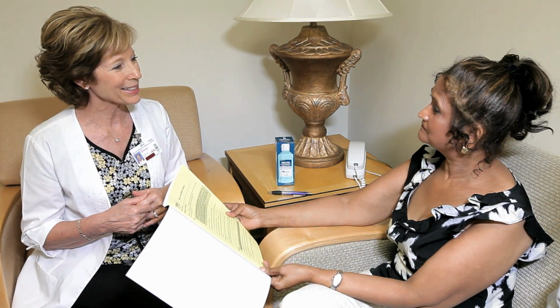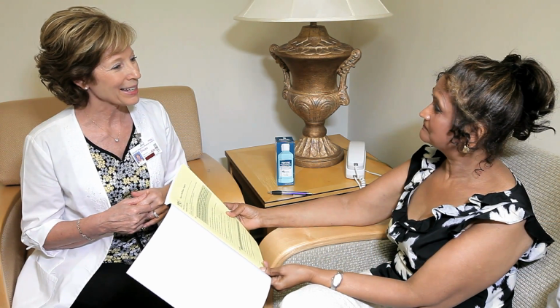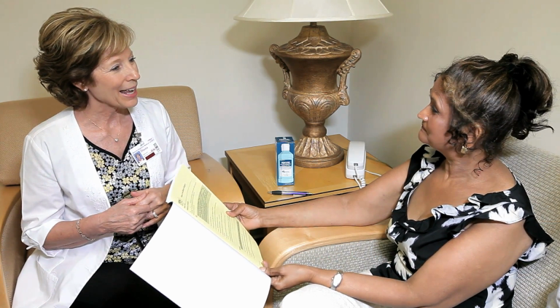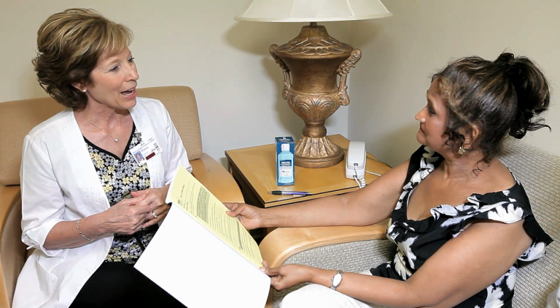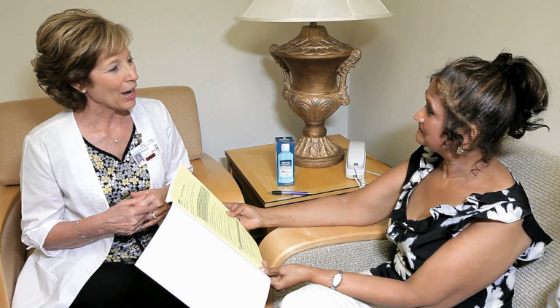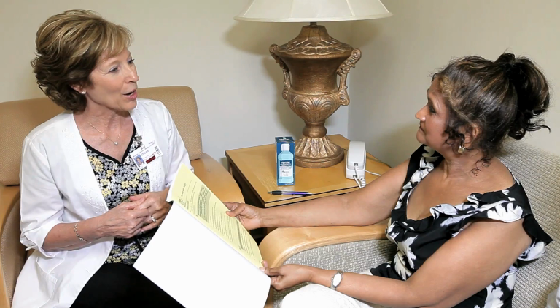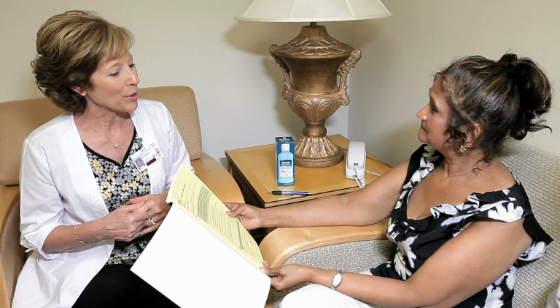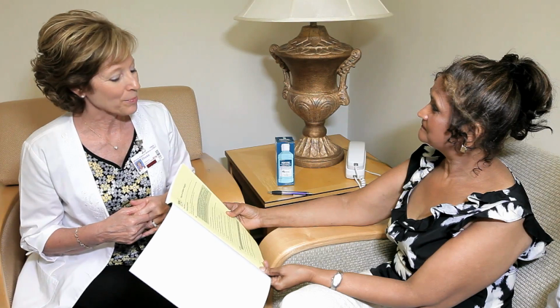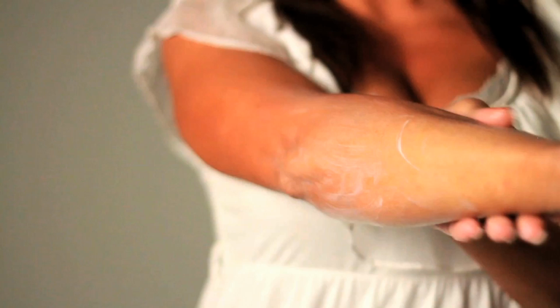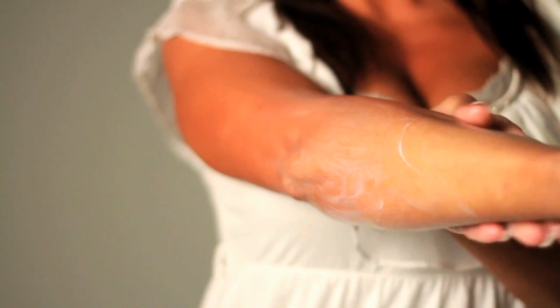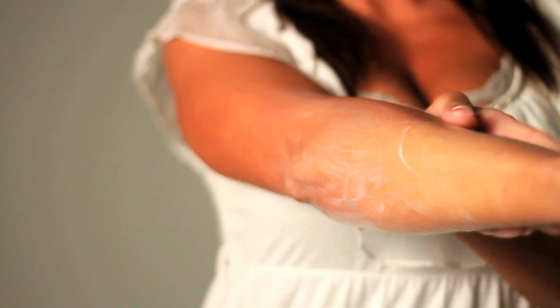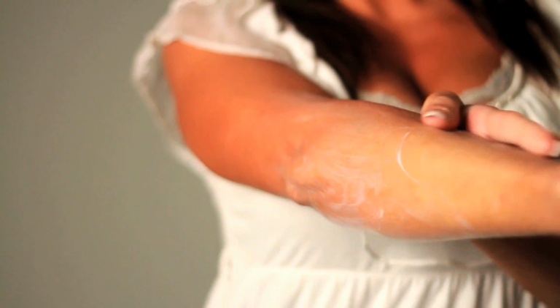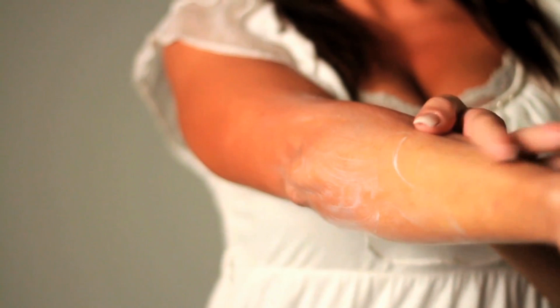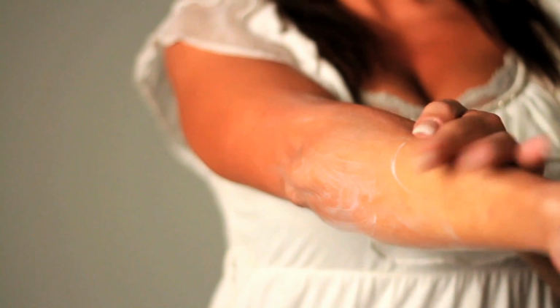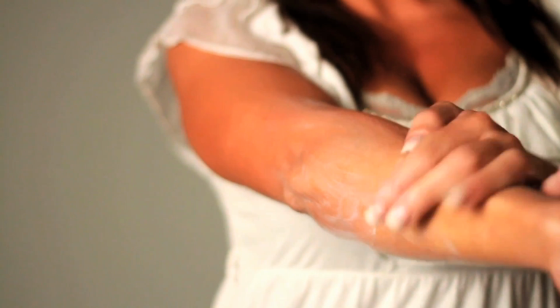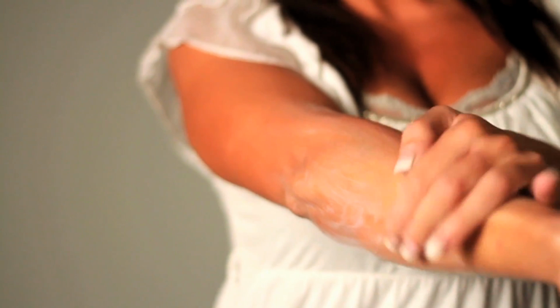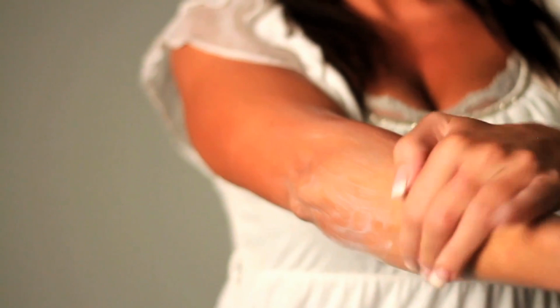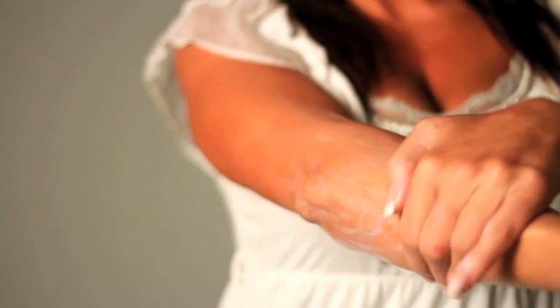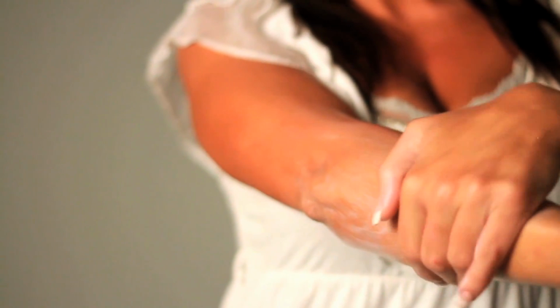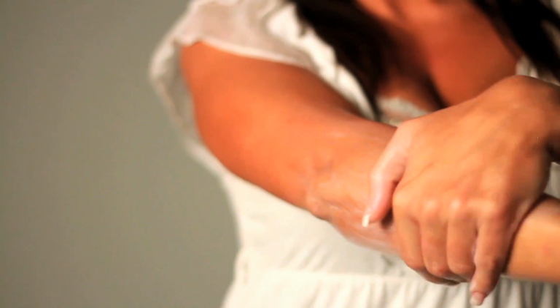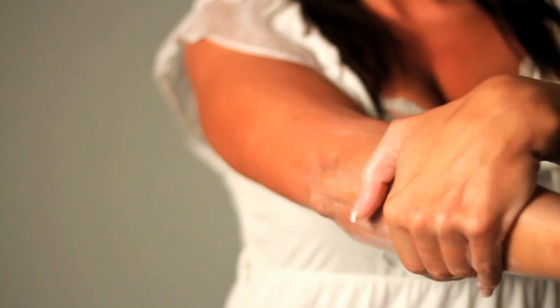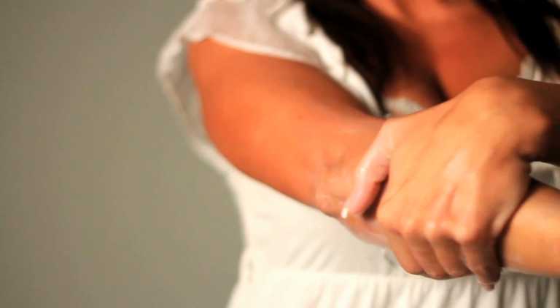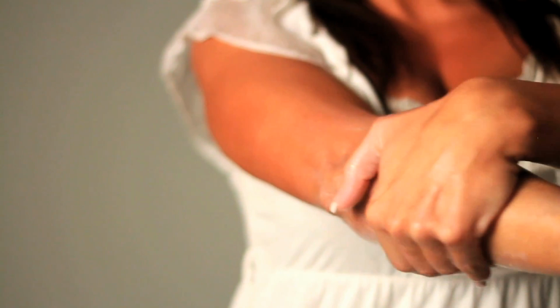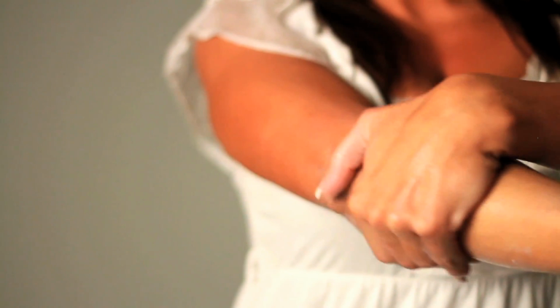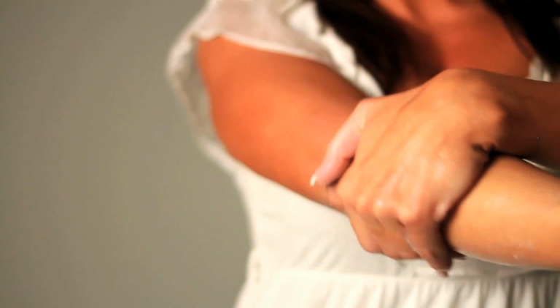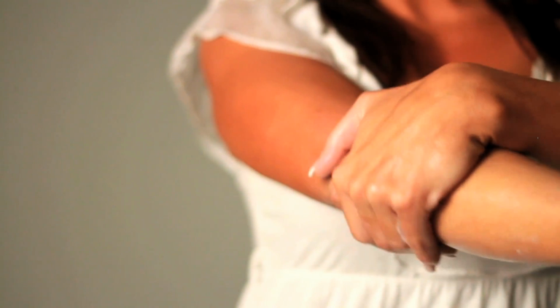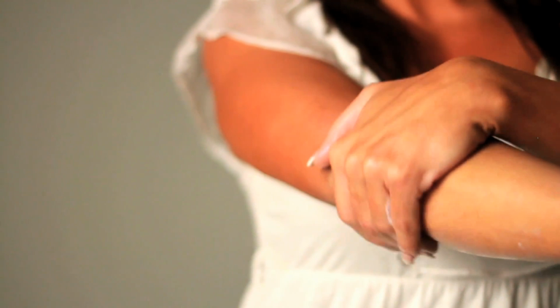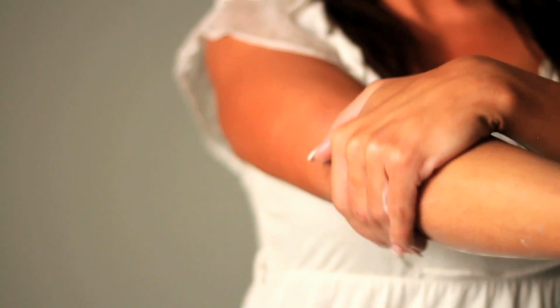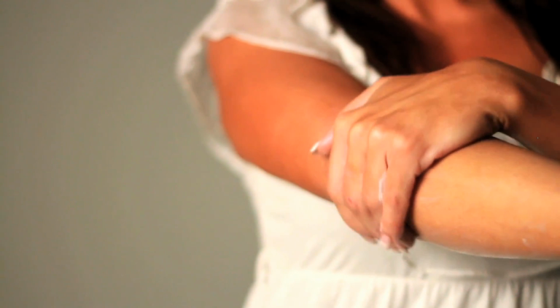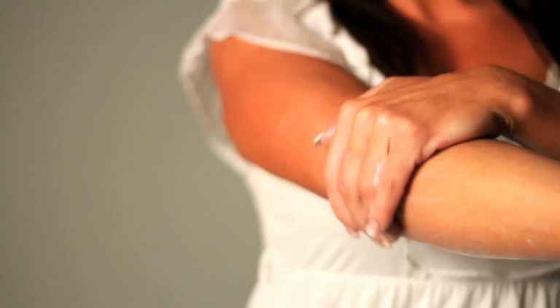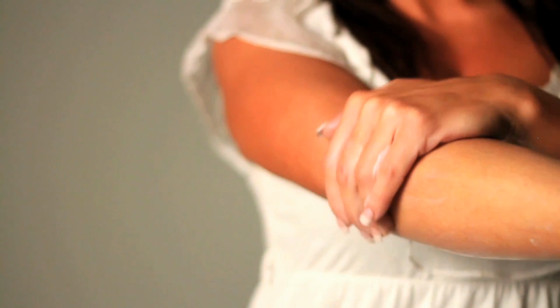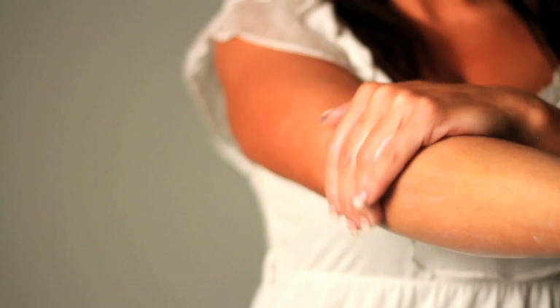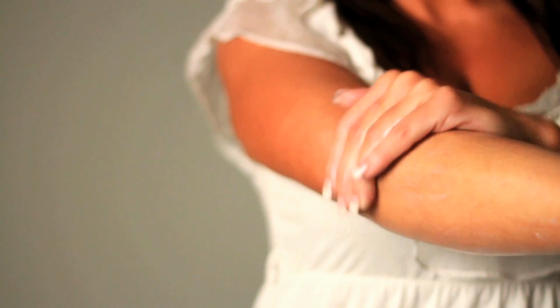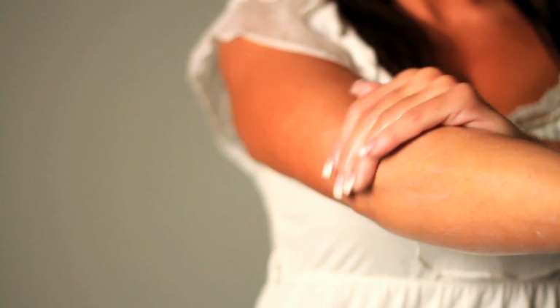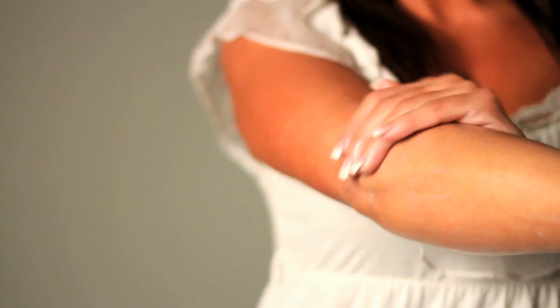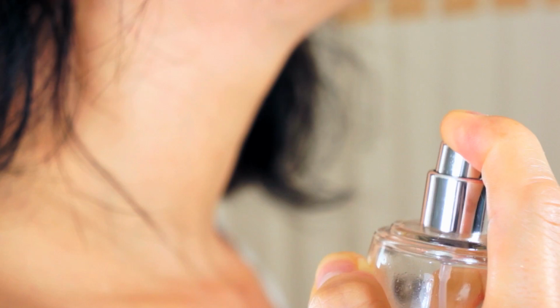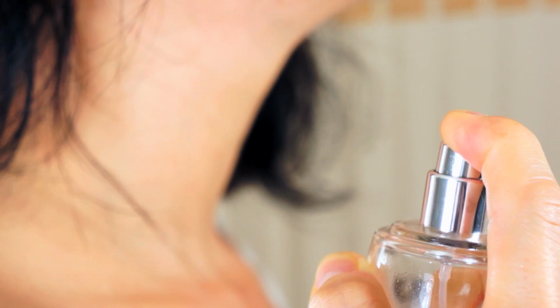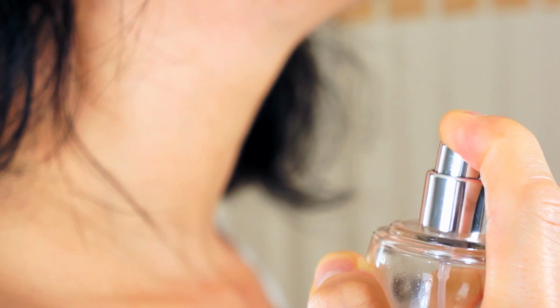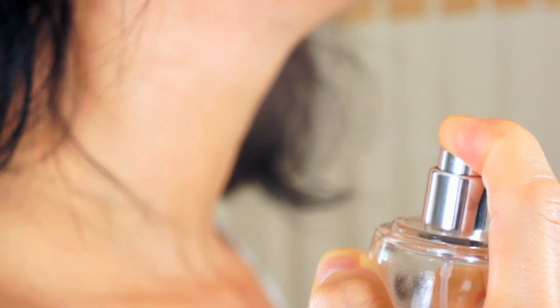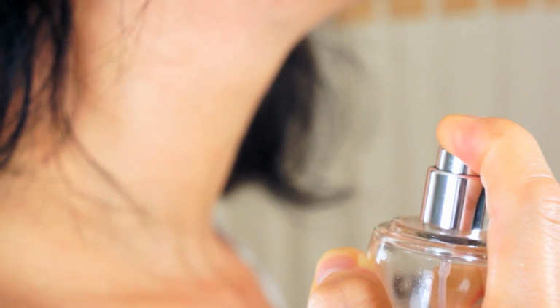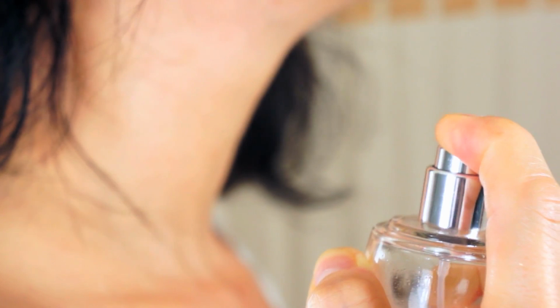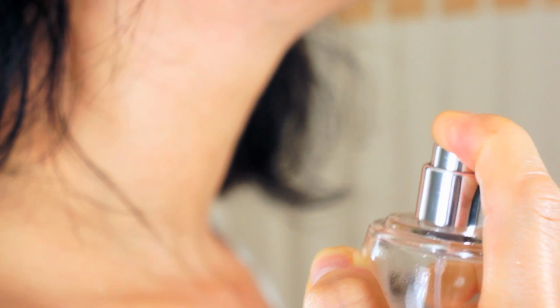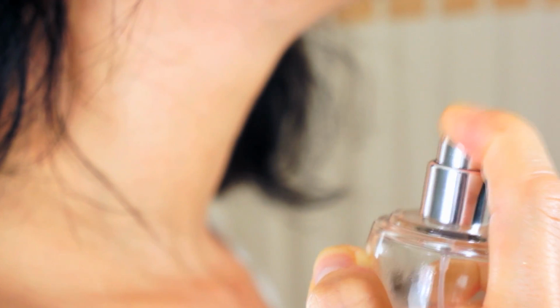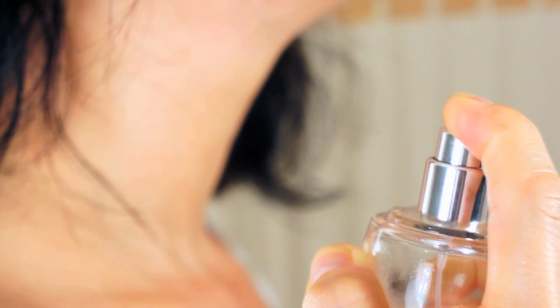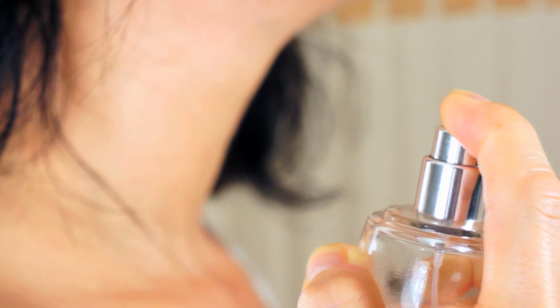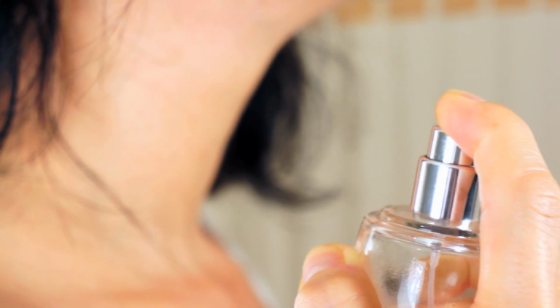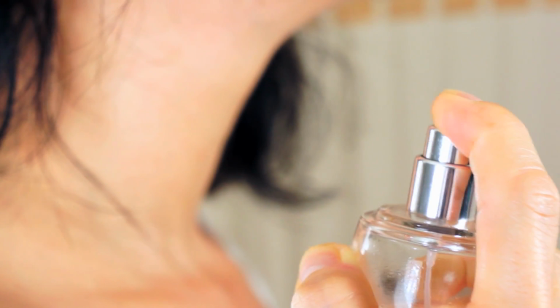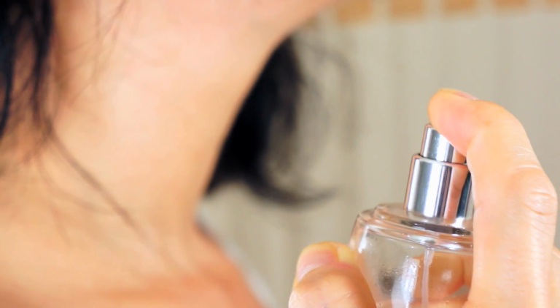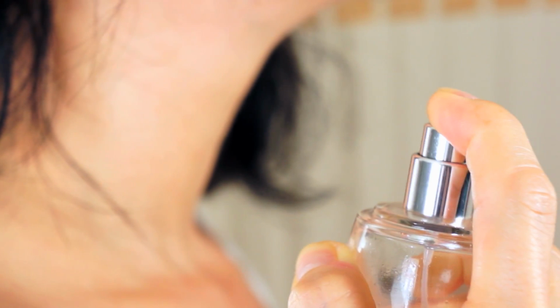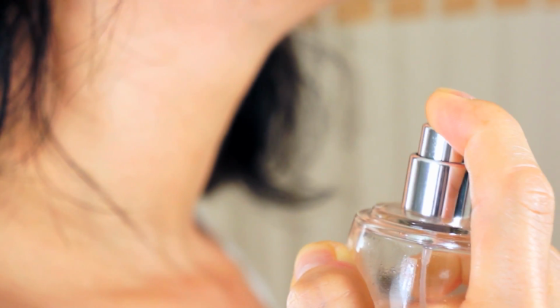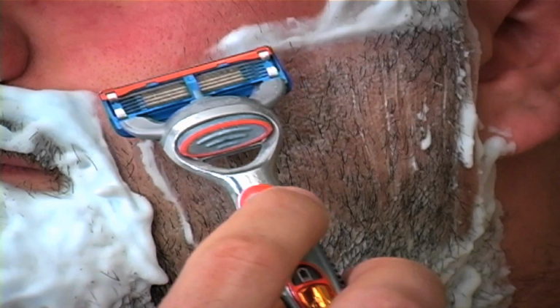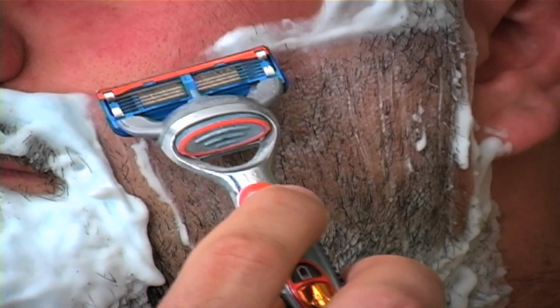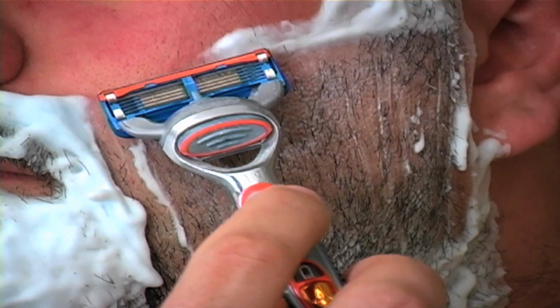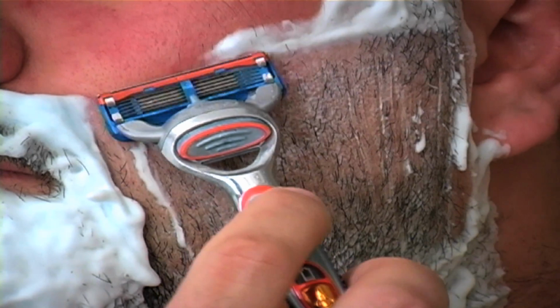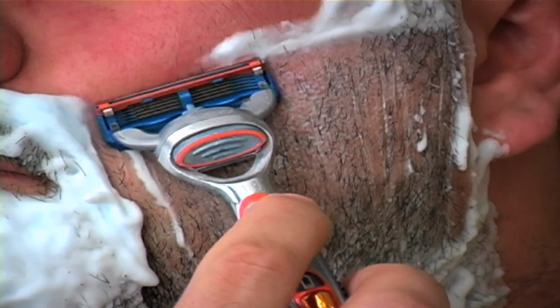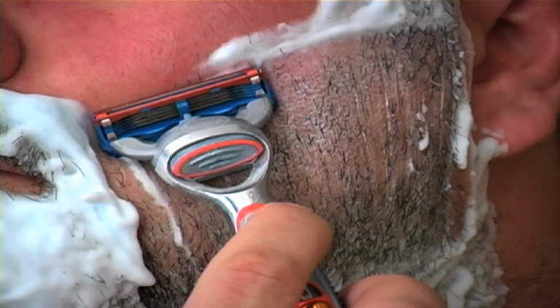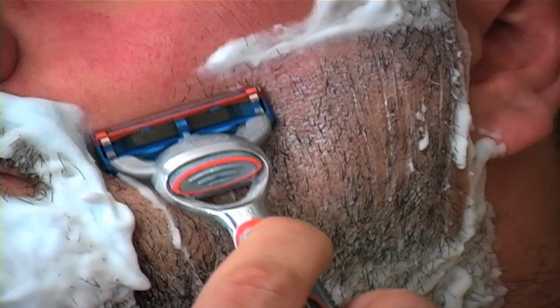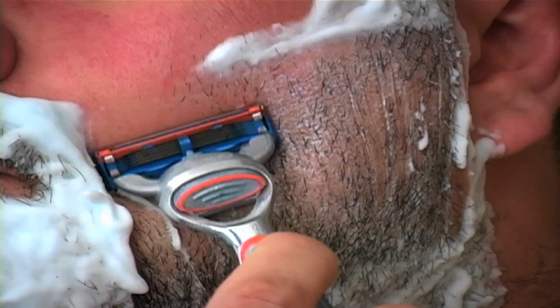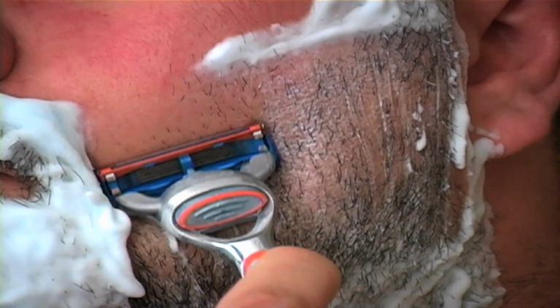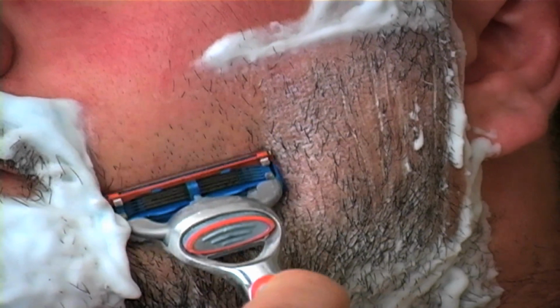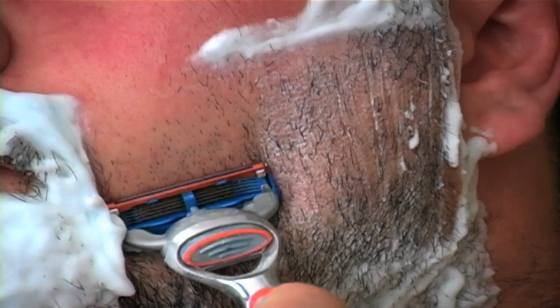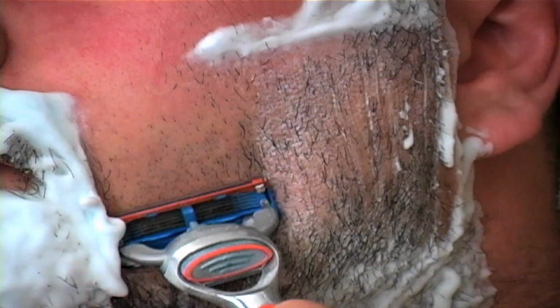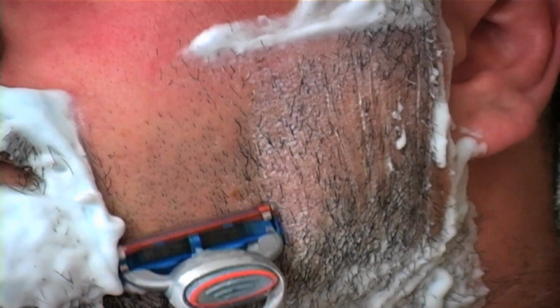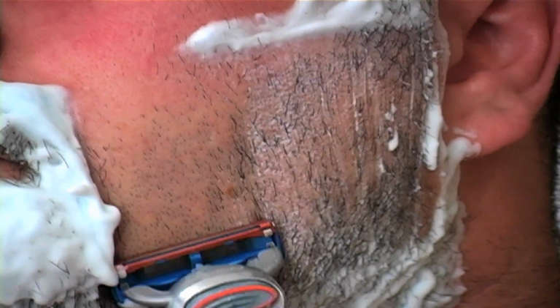Do not apply anything to your skin afterwards, such as lotions, powders, colognes, or aftershave products.